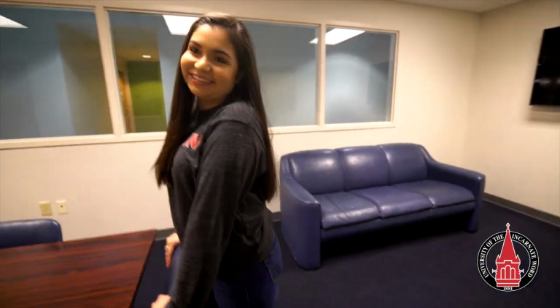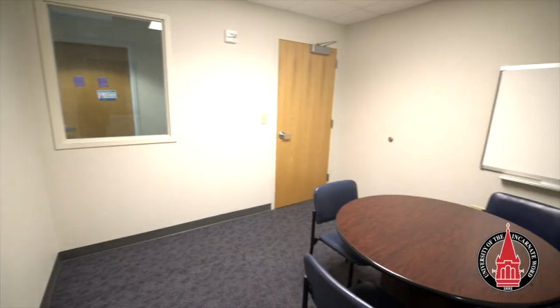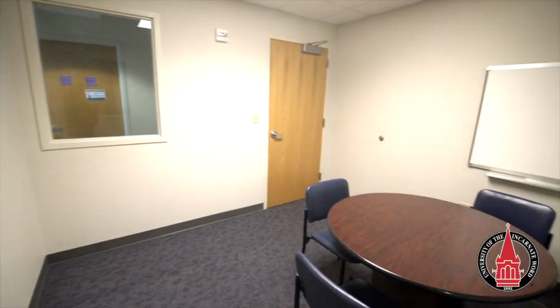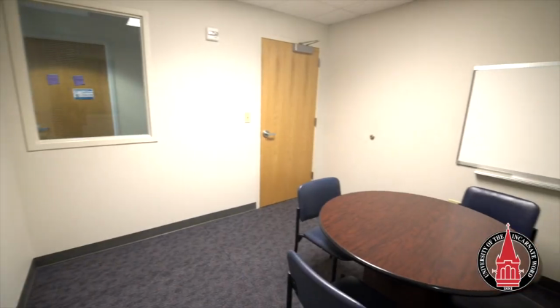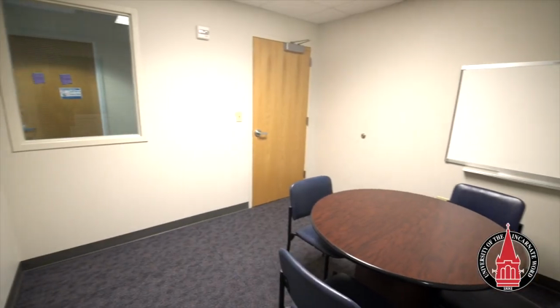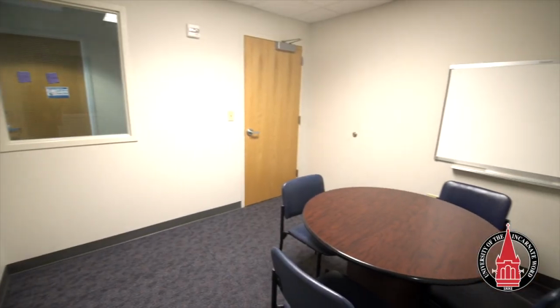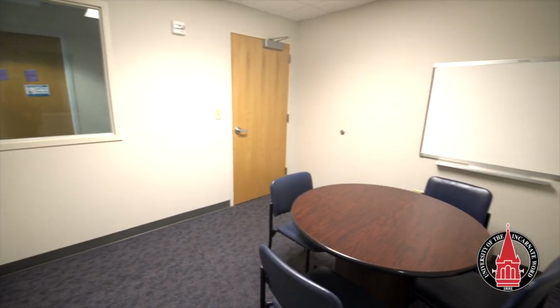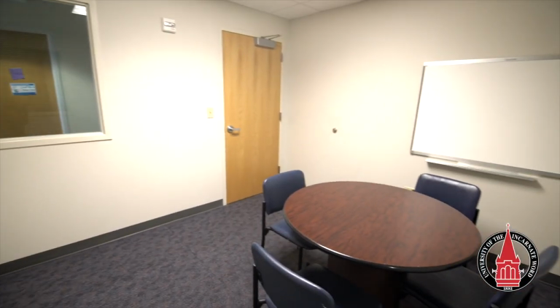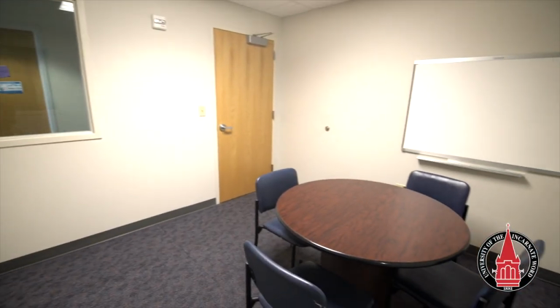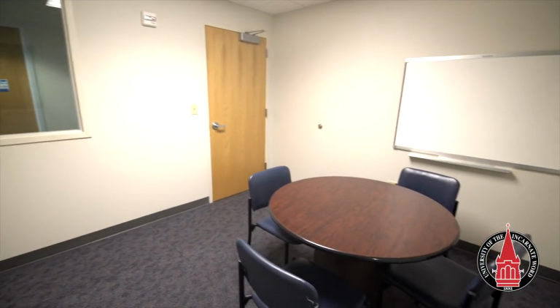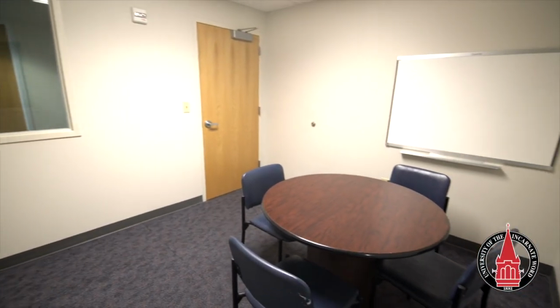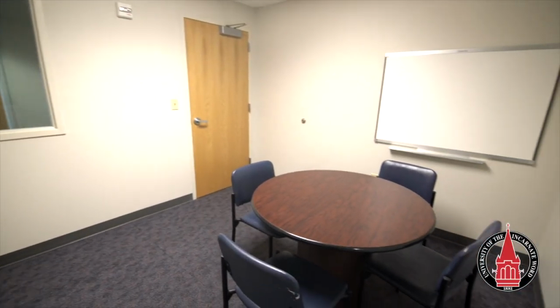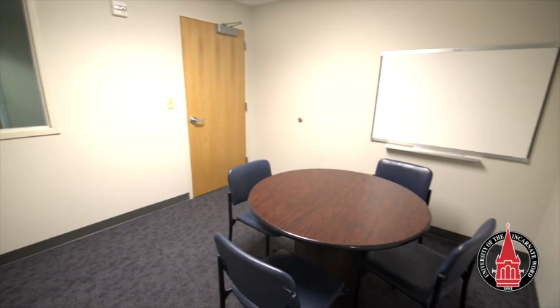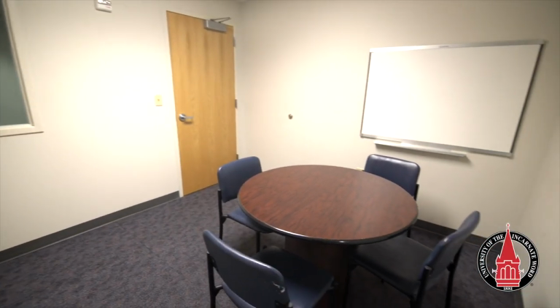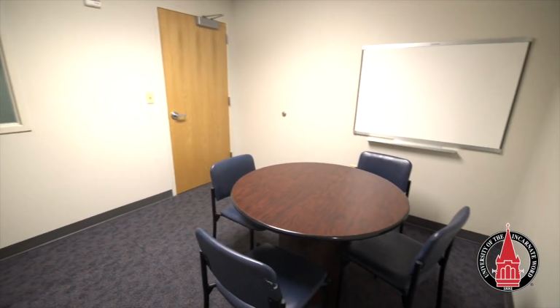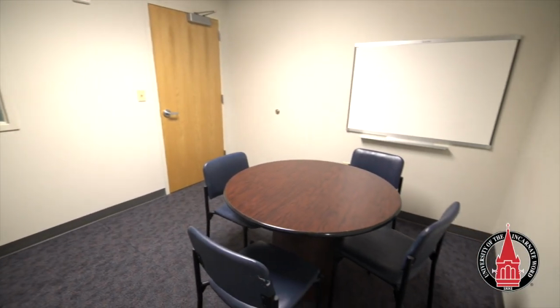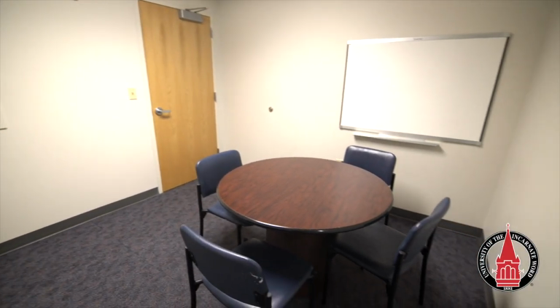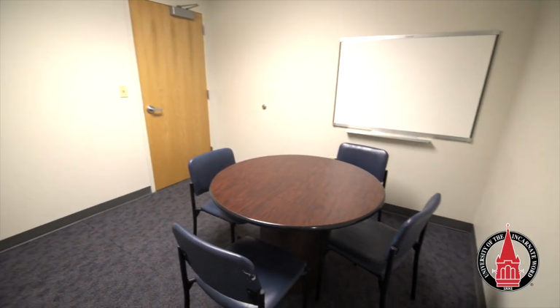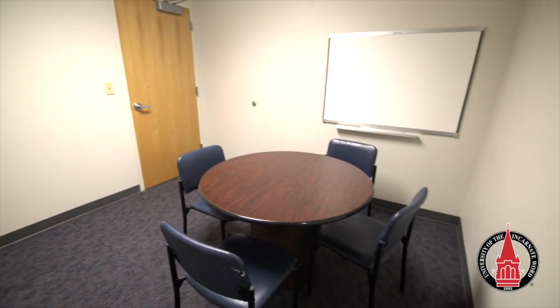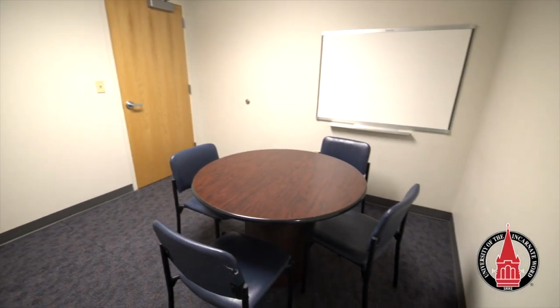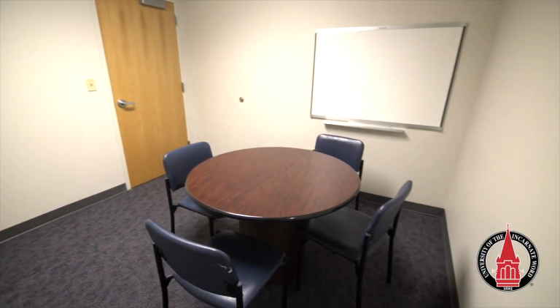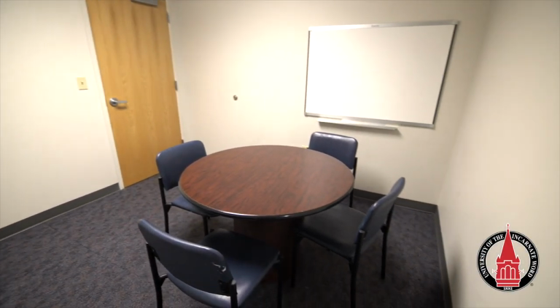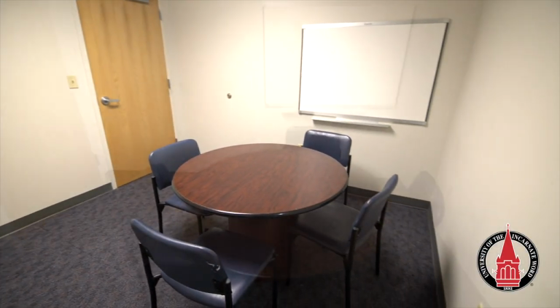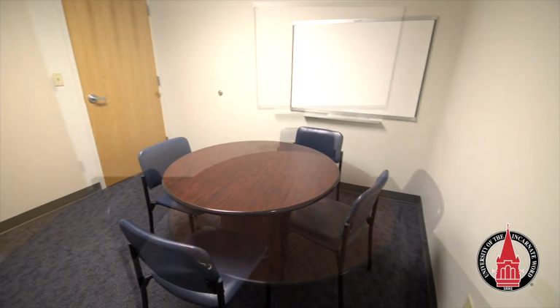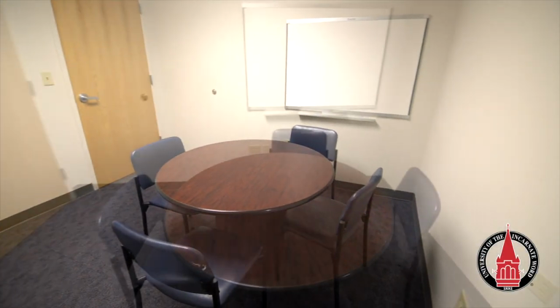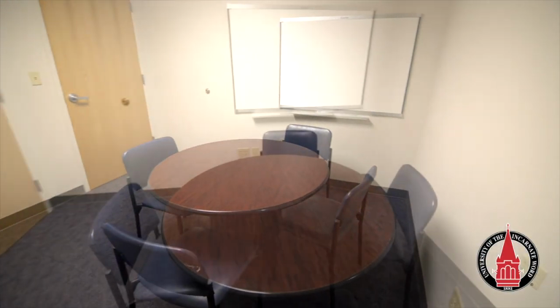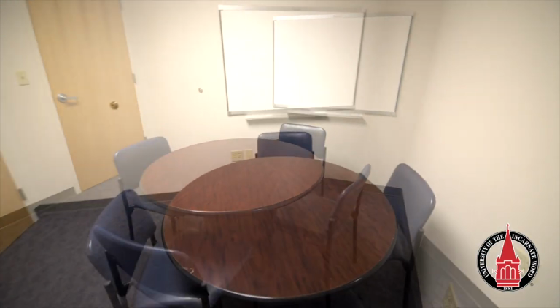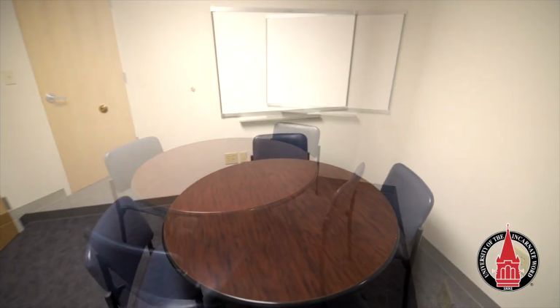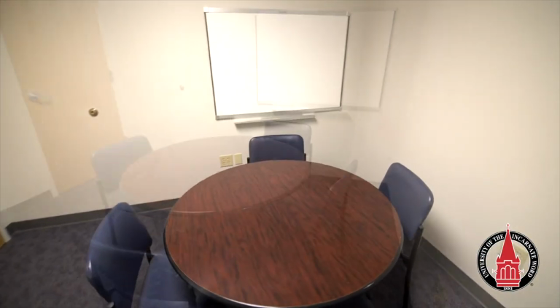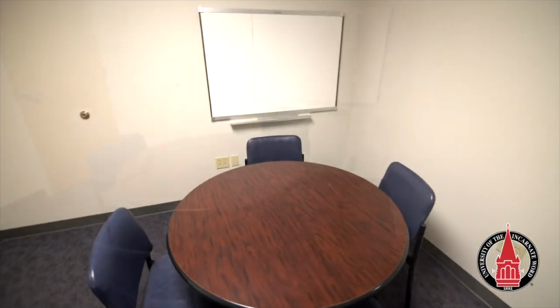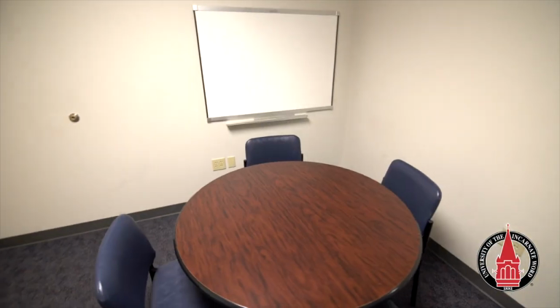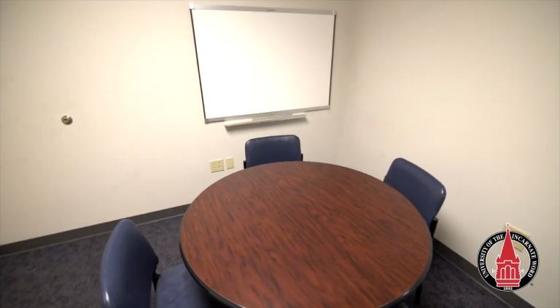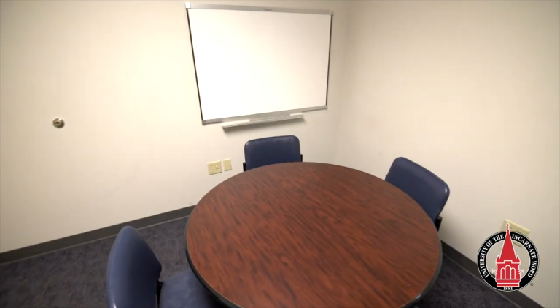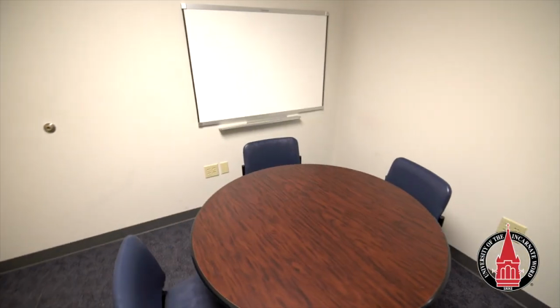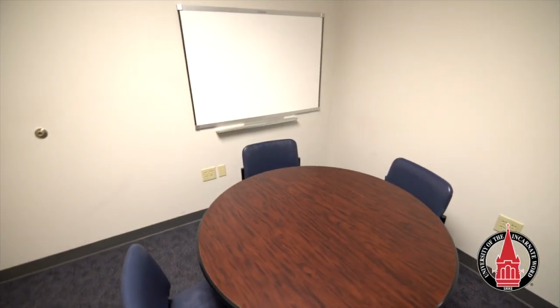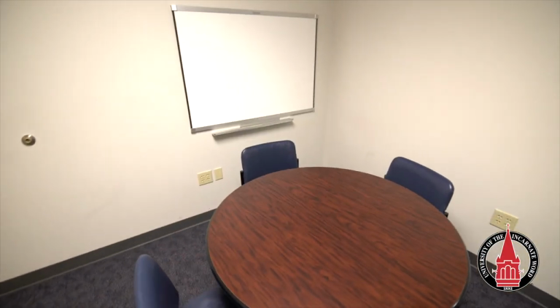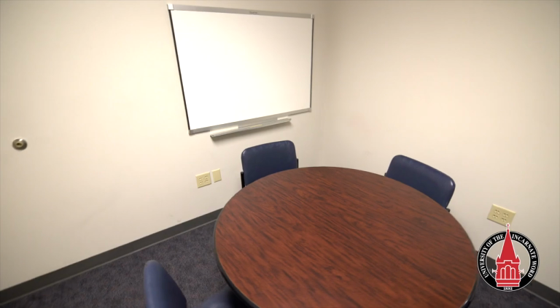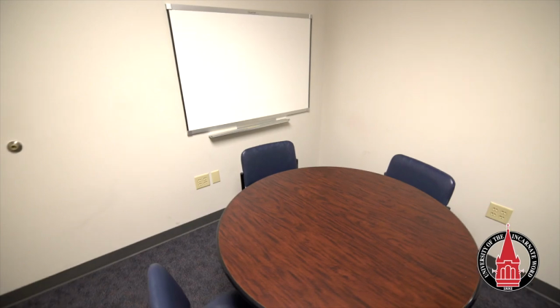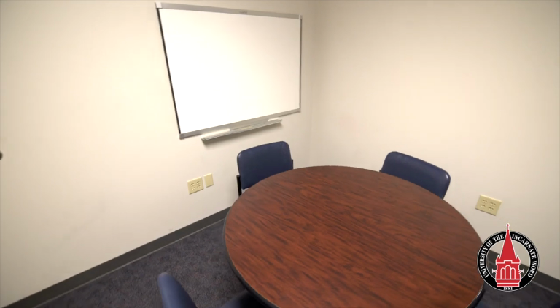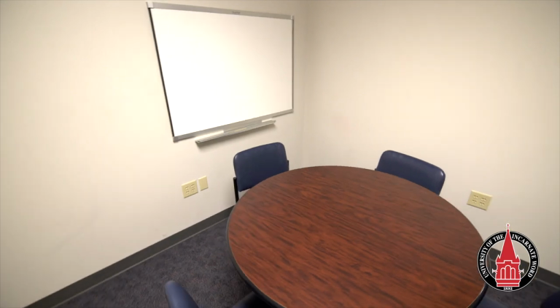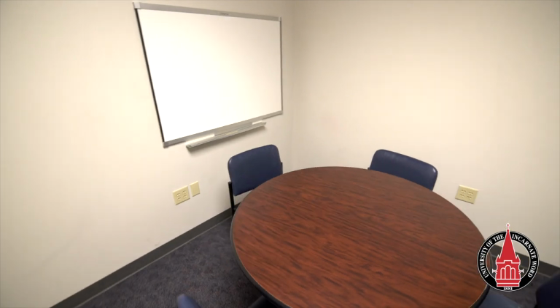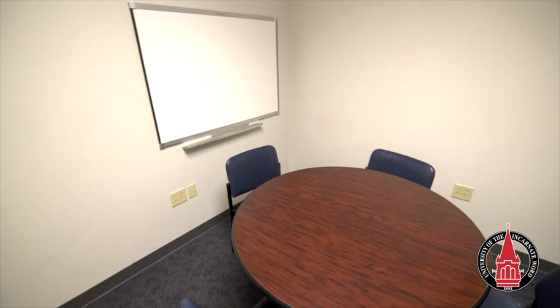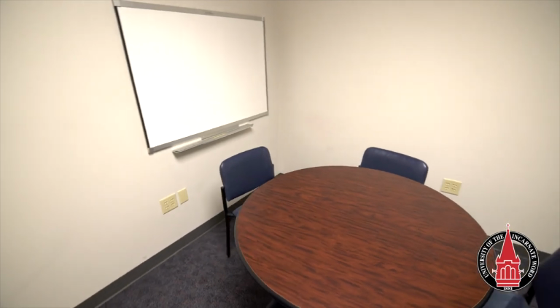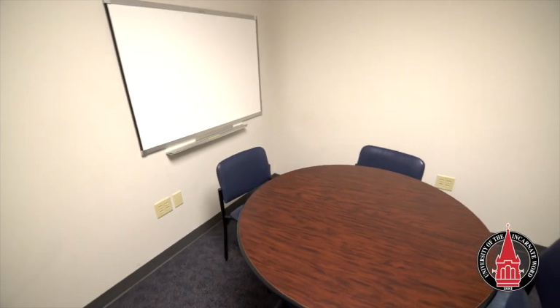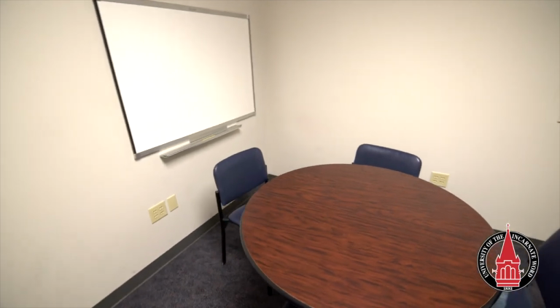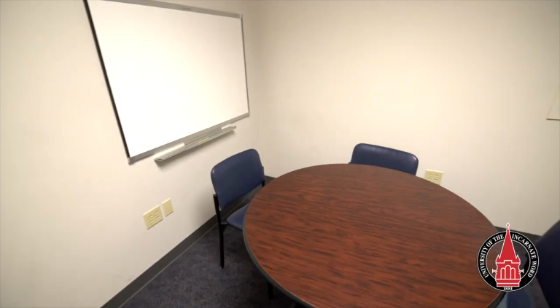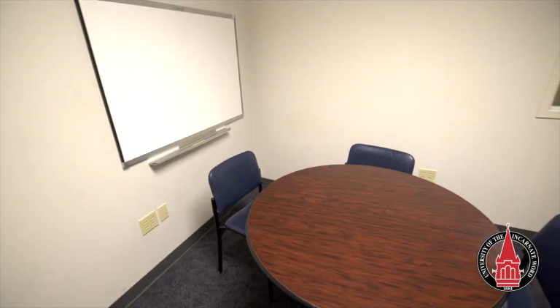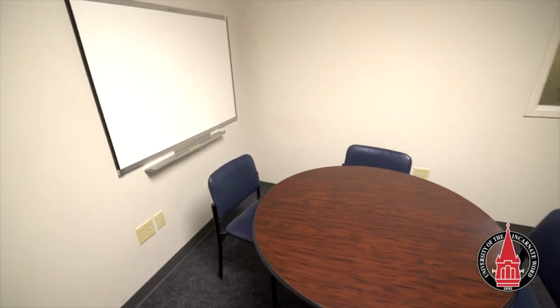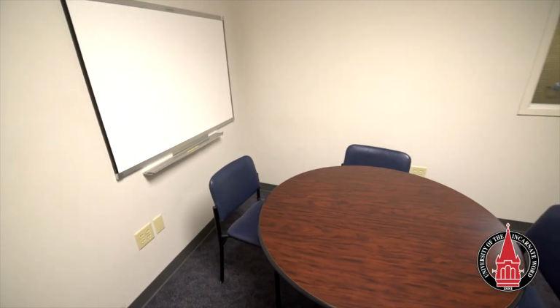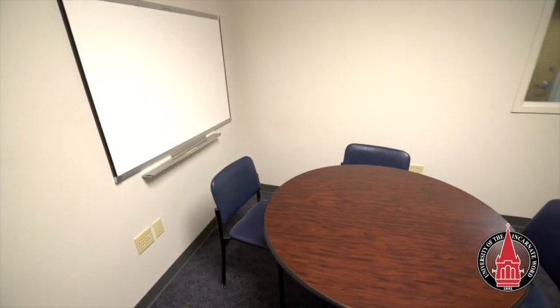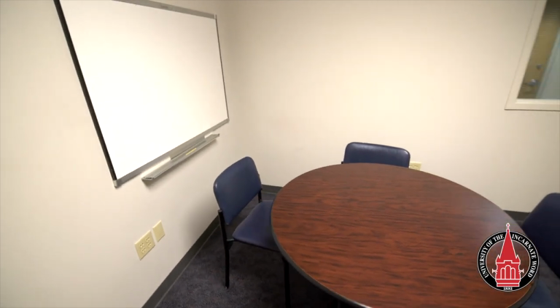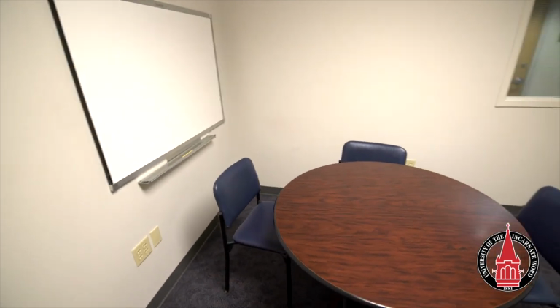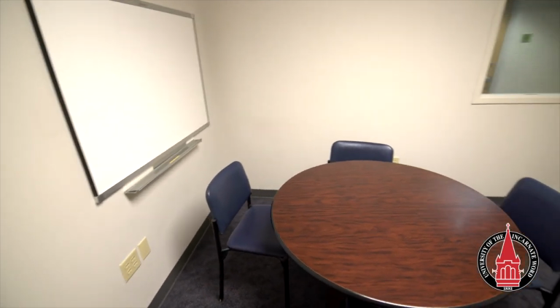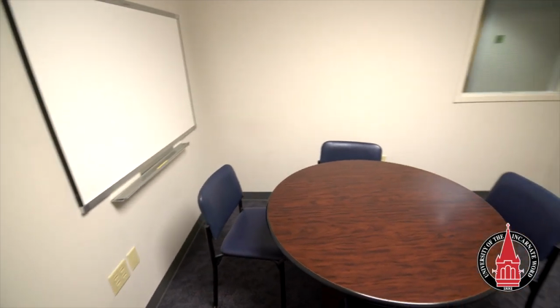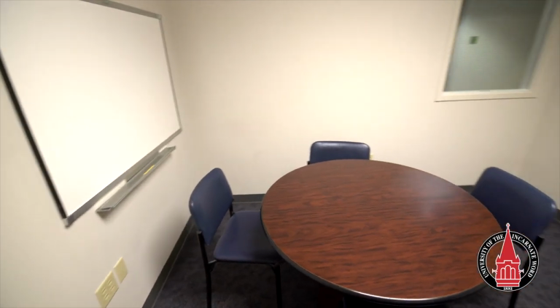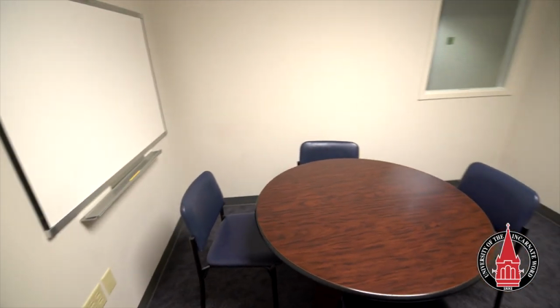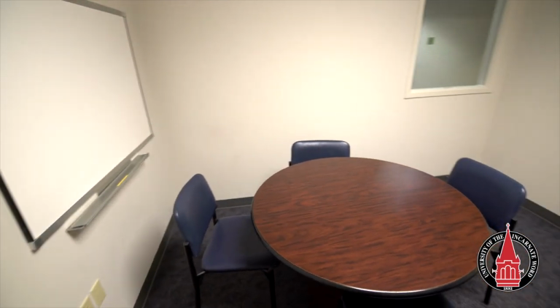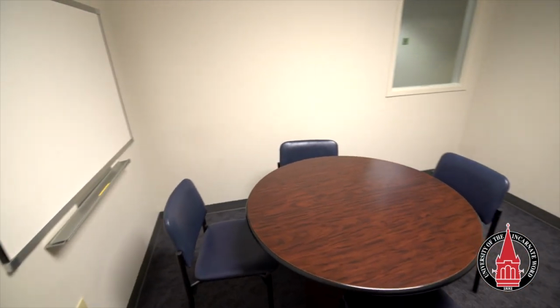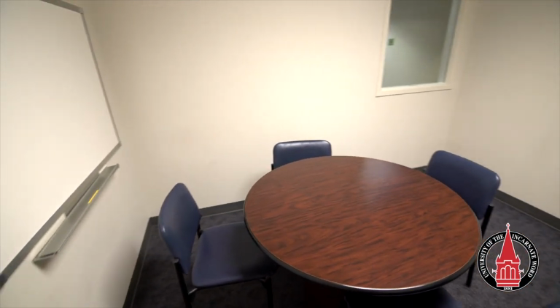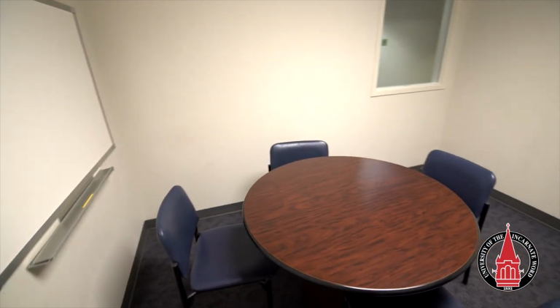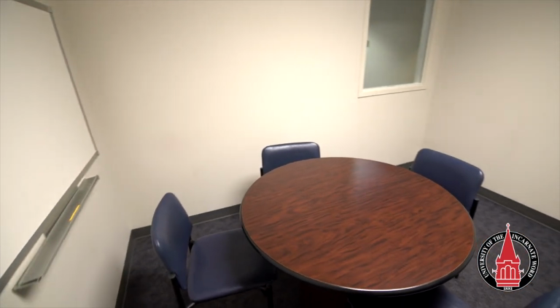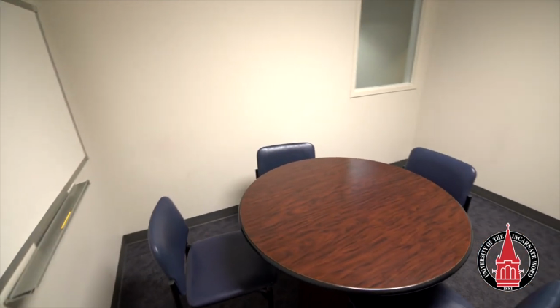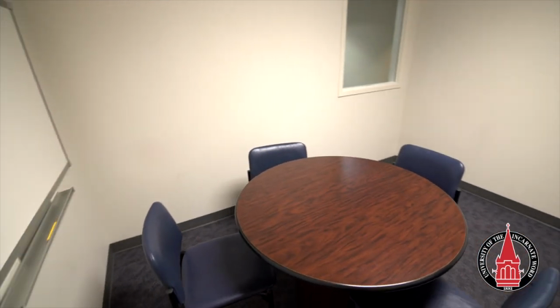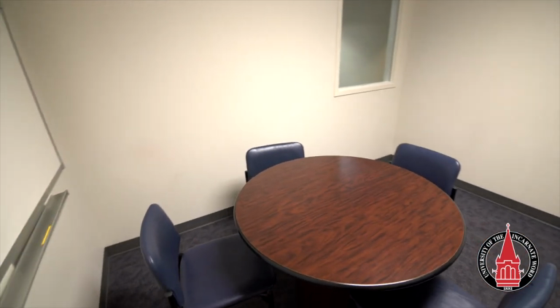This is one of the study rooms available on each floor. These rooms can be used for working with groups or studying by yourself when you want to get out of your room to focus.